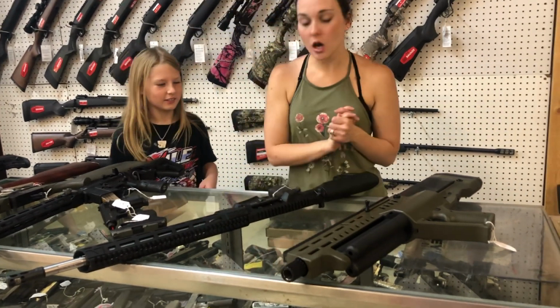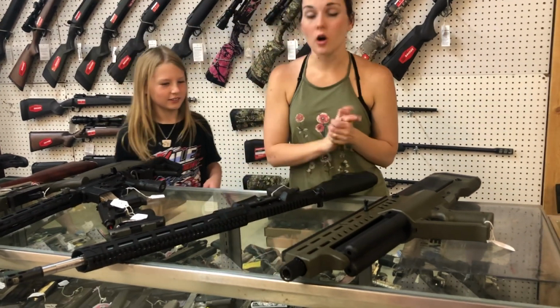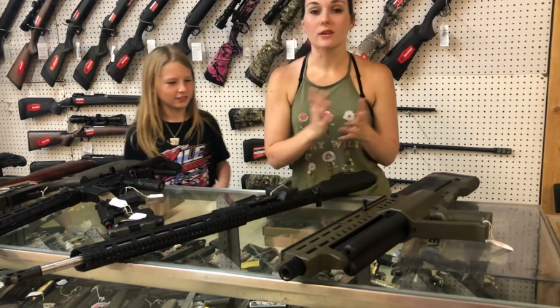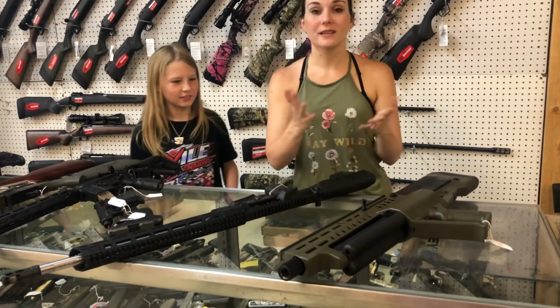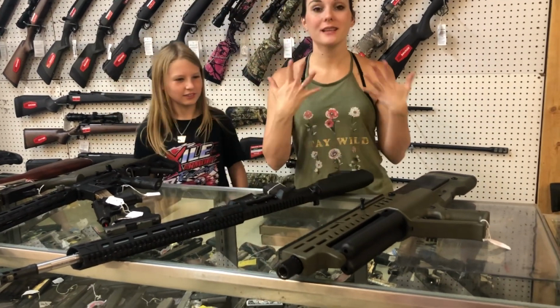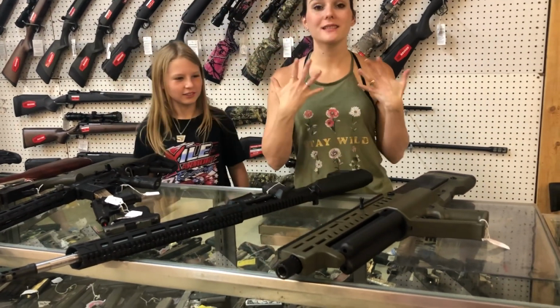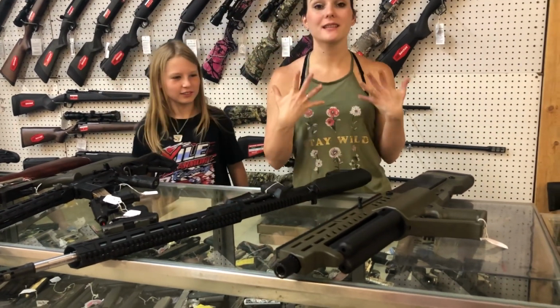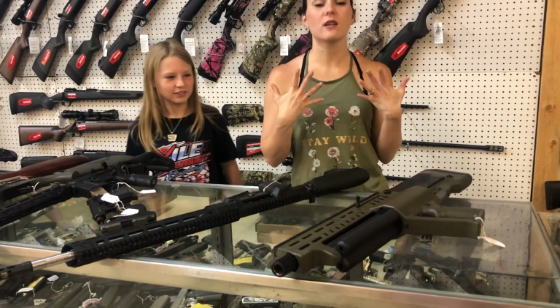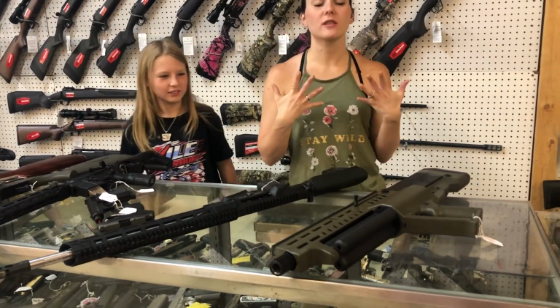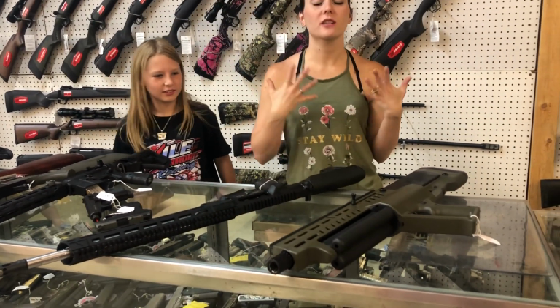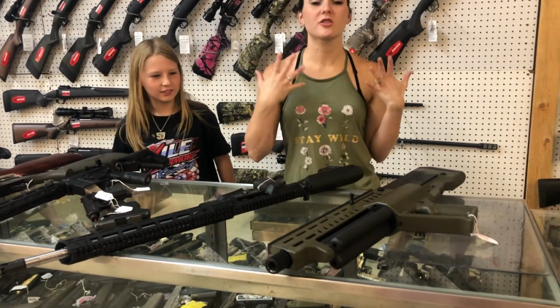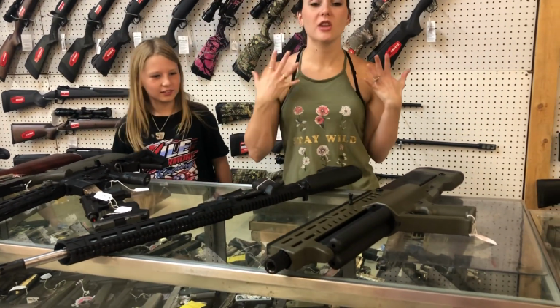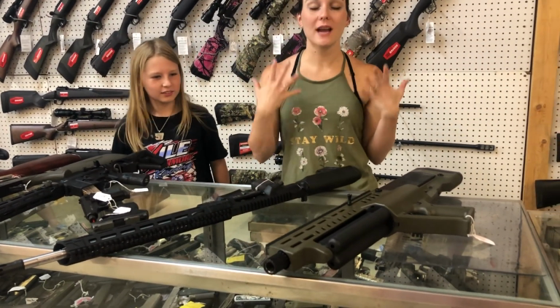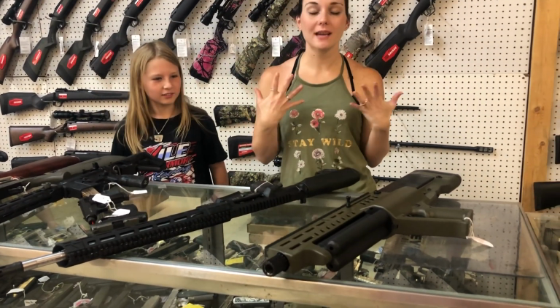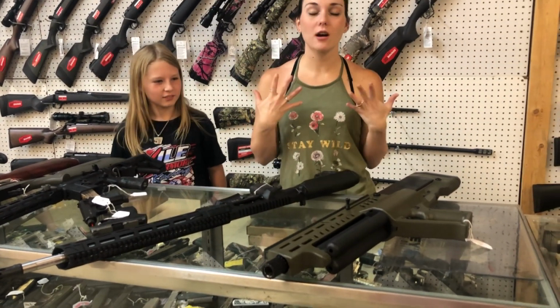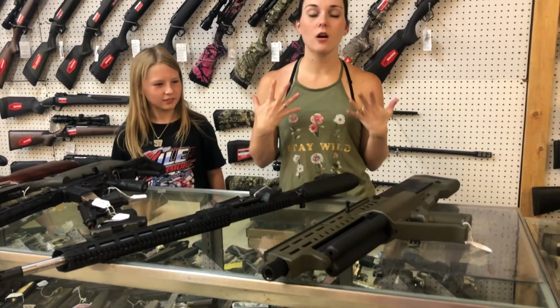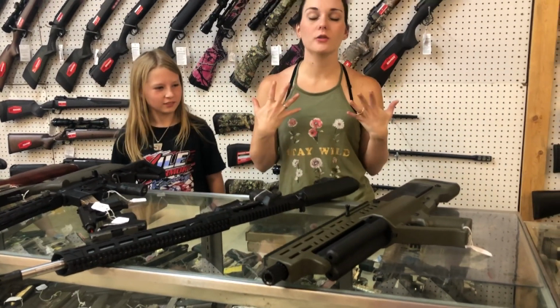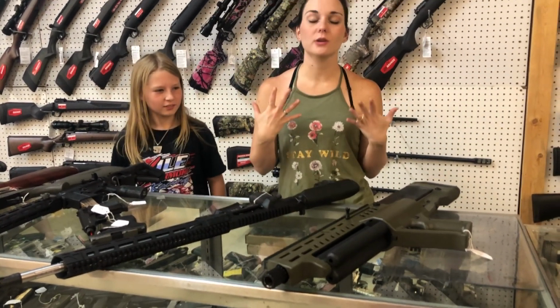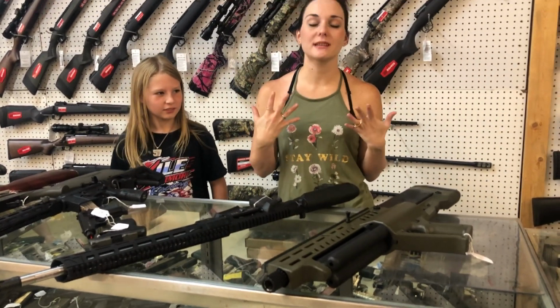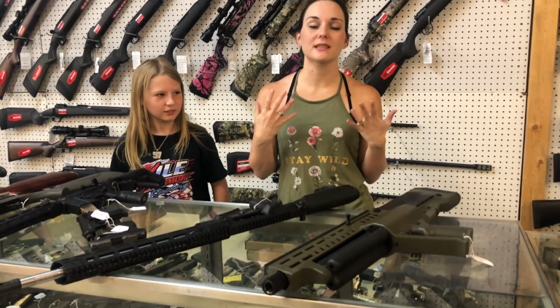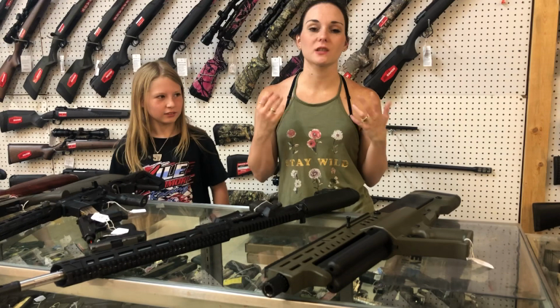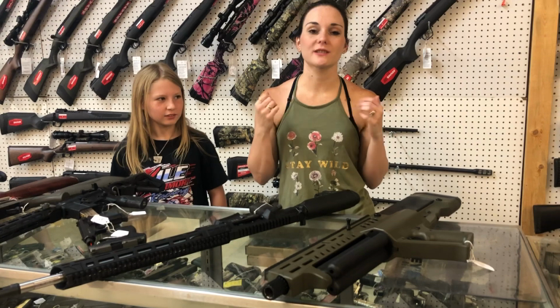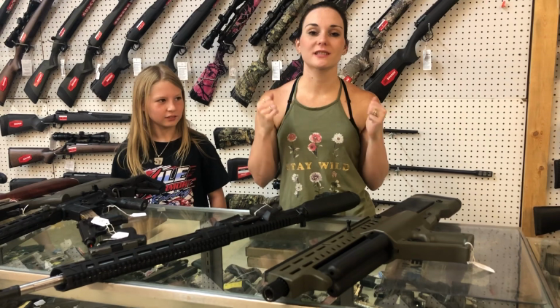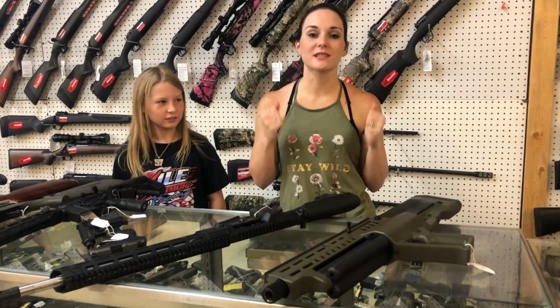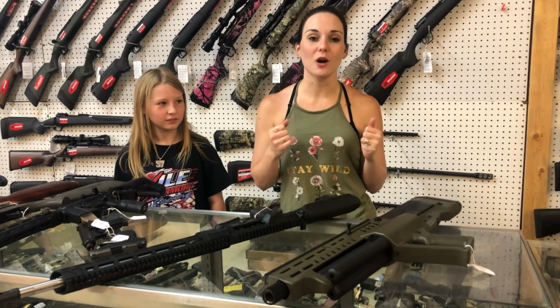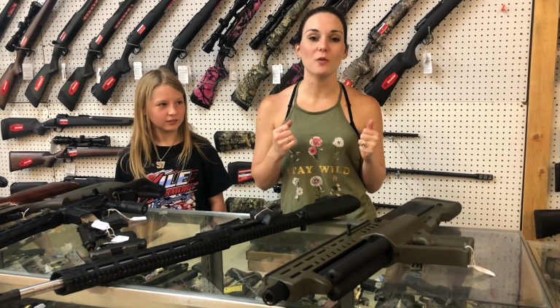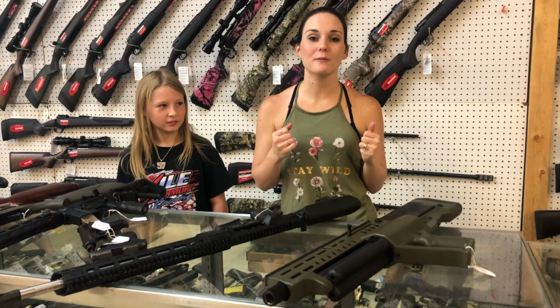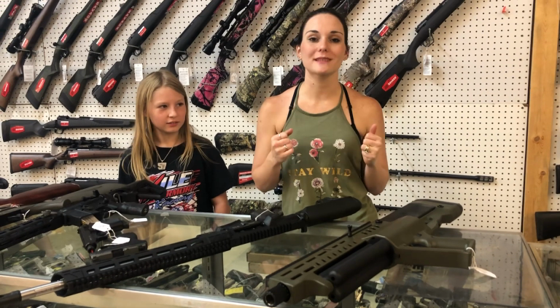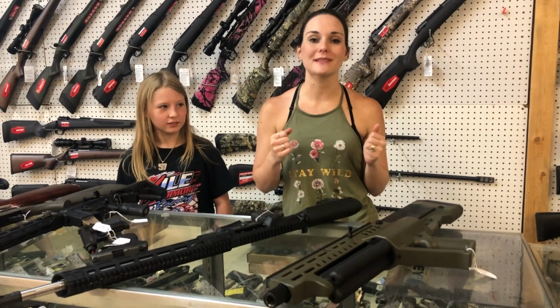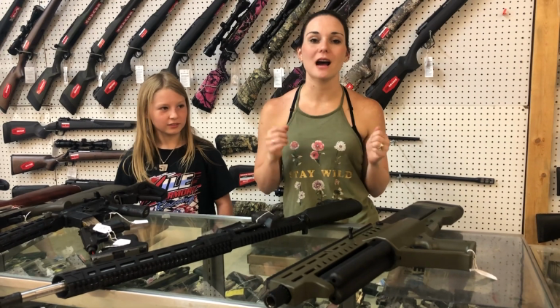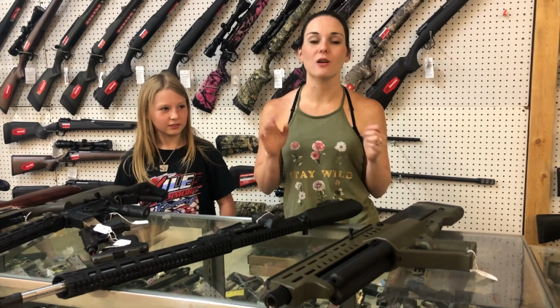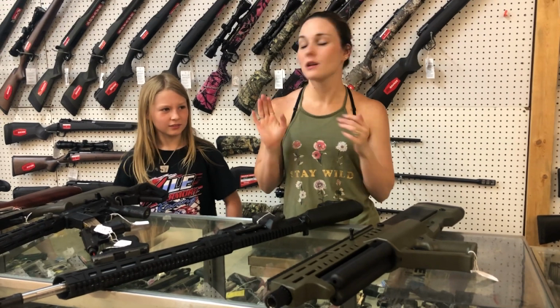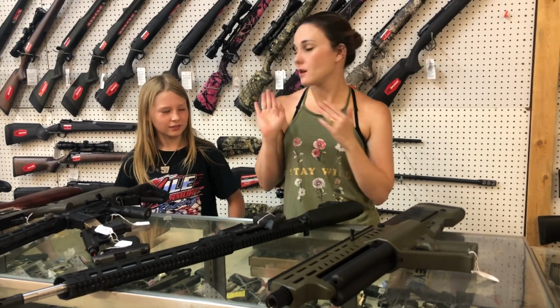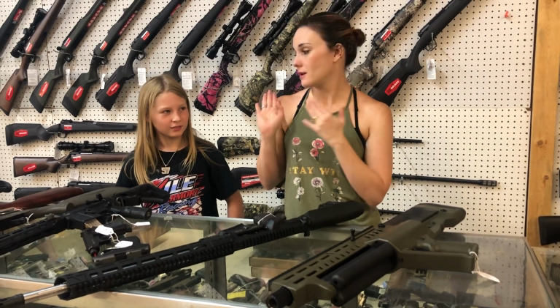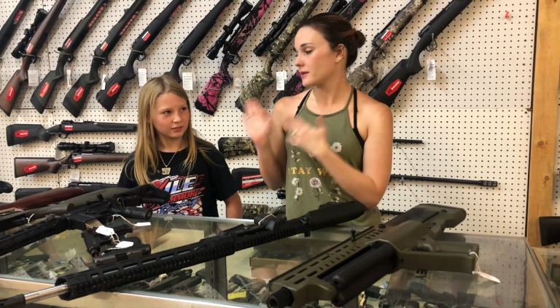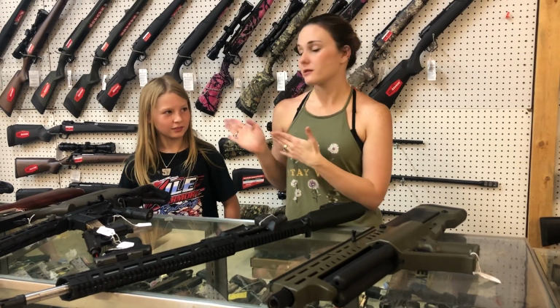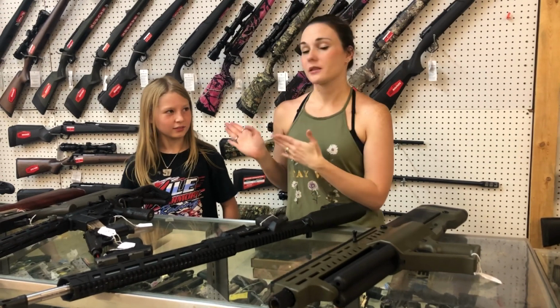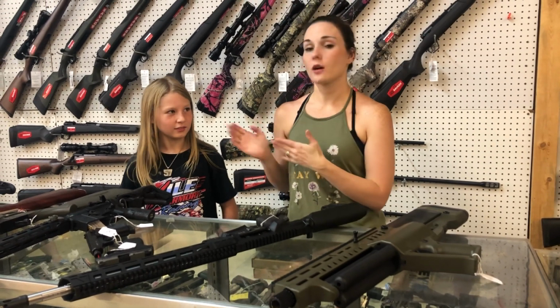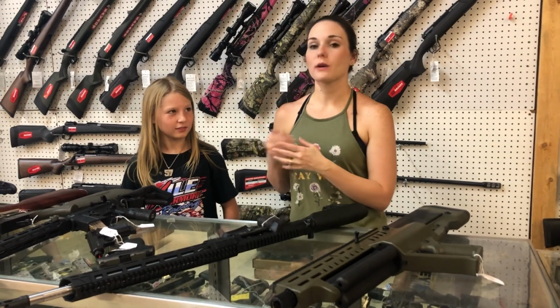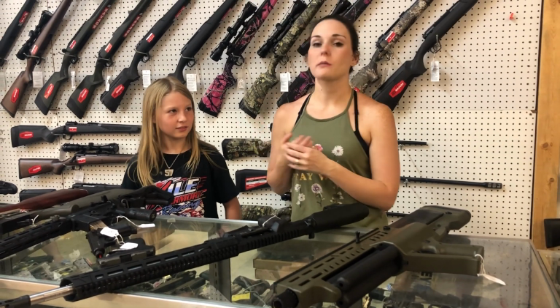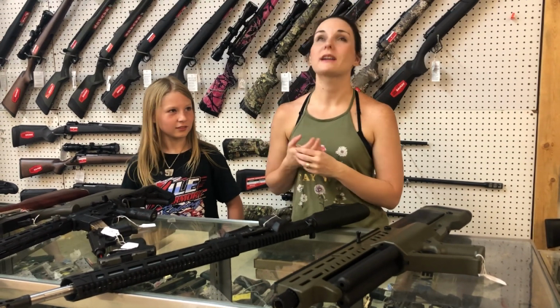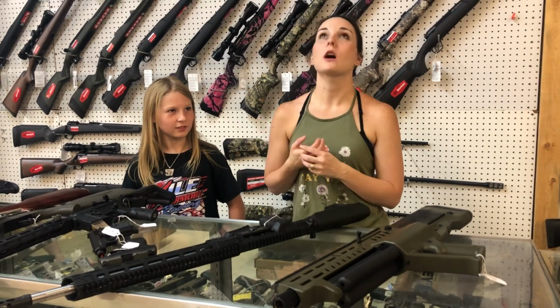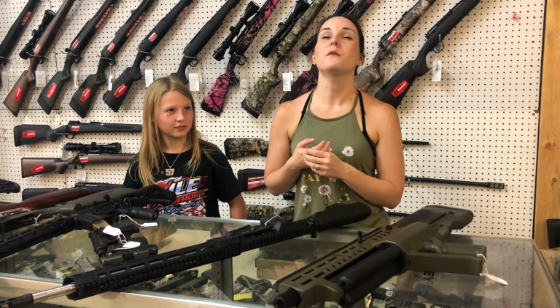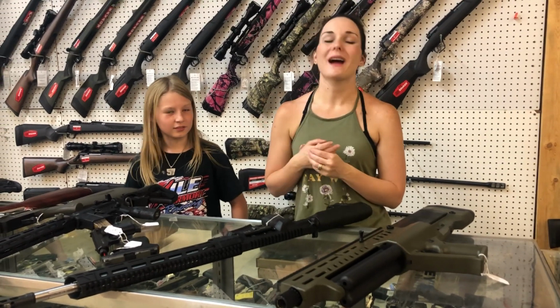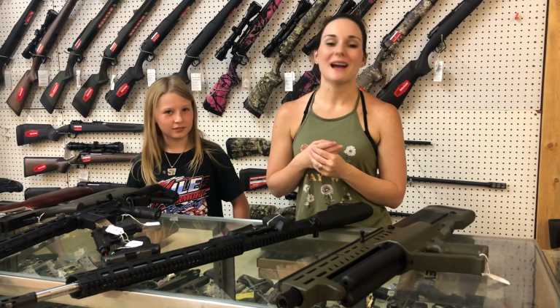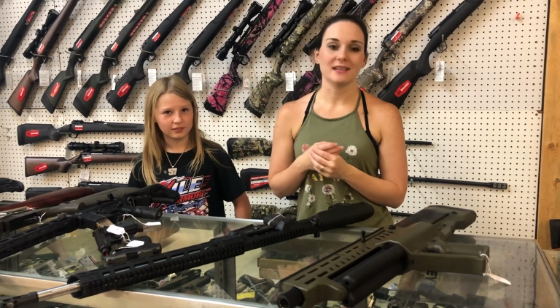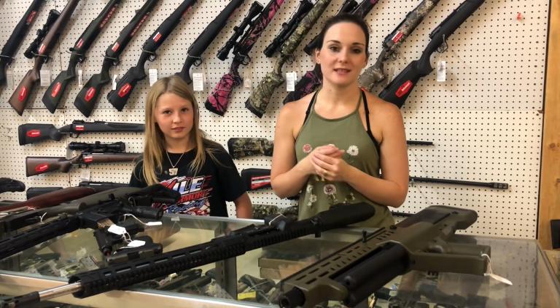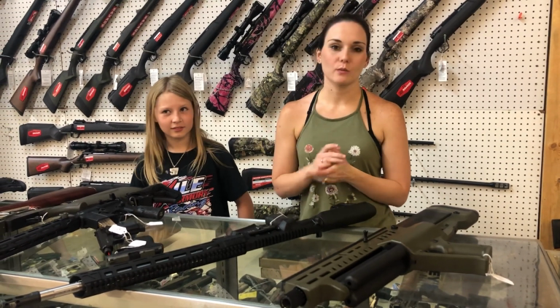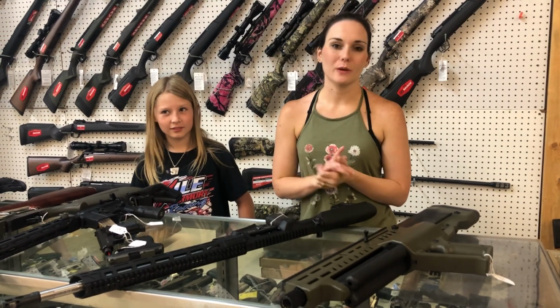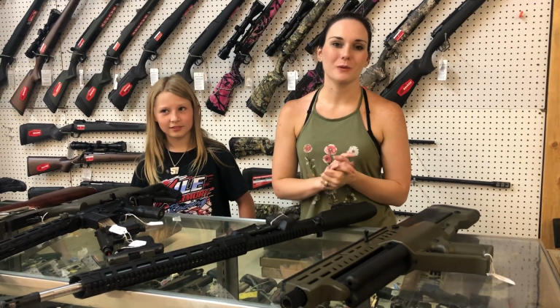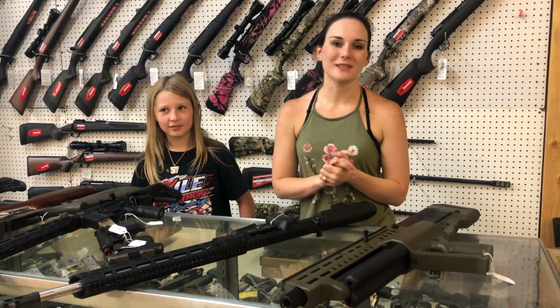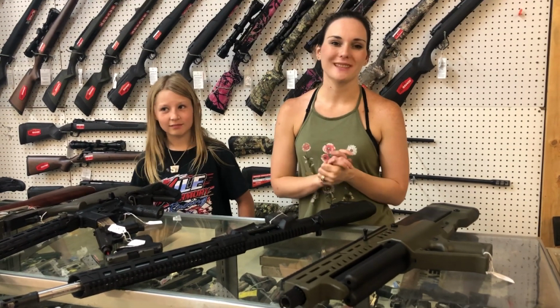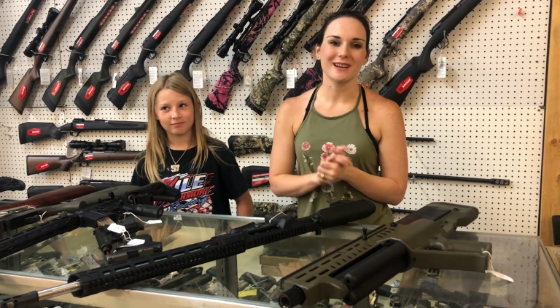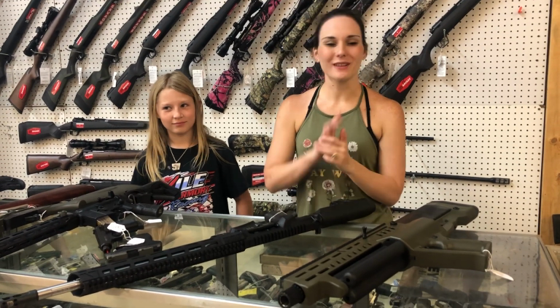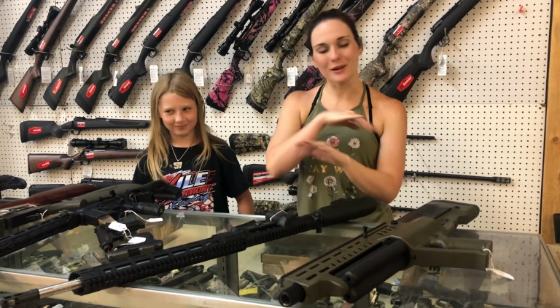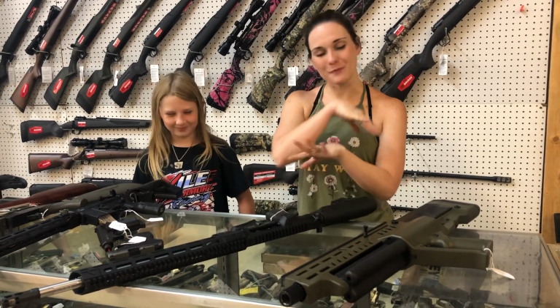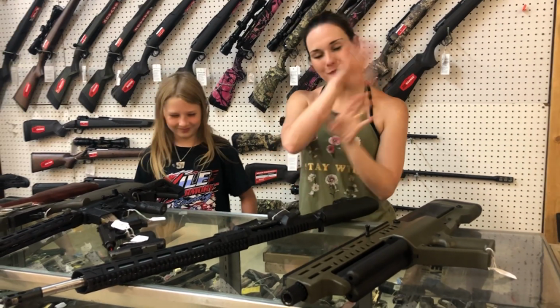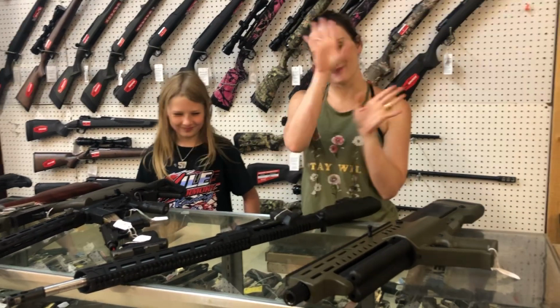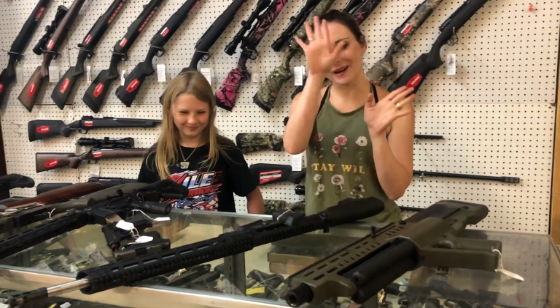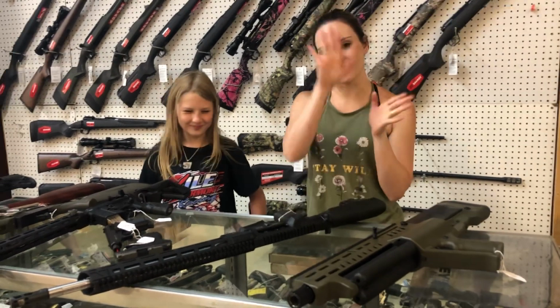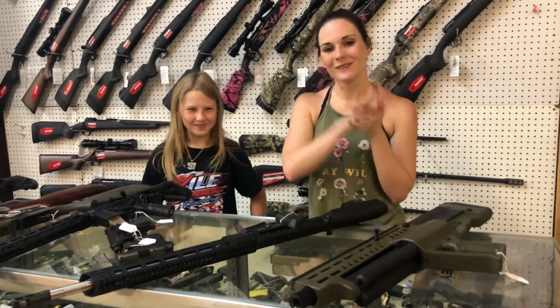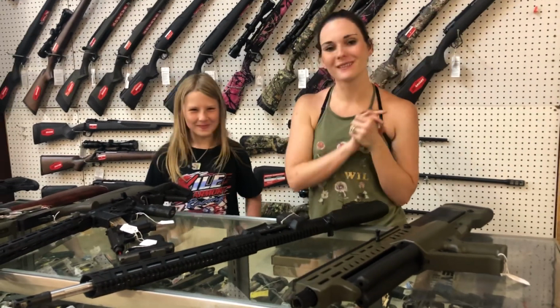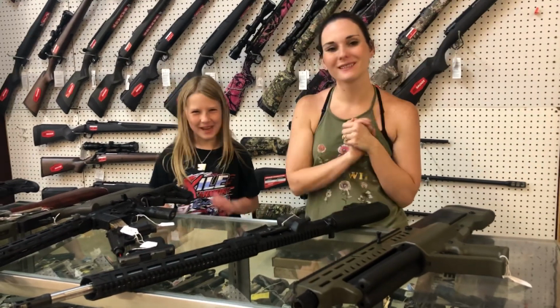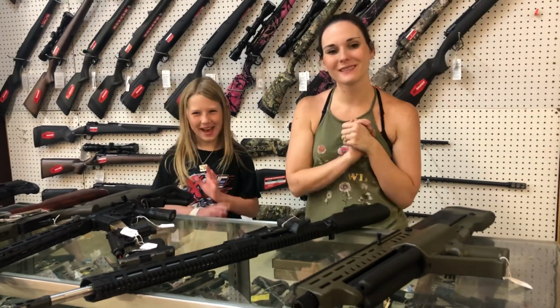Y'all, get down here, check out all the great deals. Don't miss out — tell everybody, go fast. We will see y'all later. Bye, y'all!